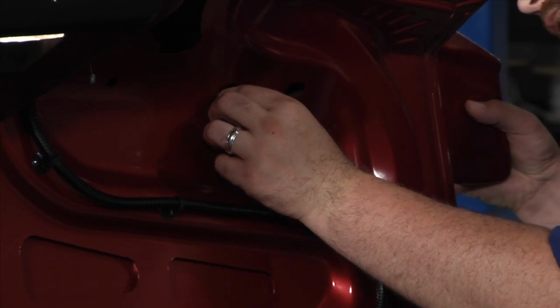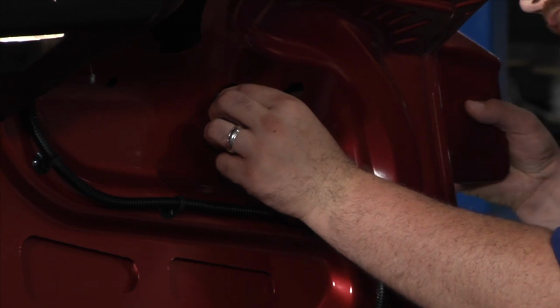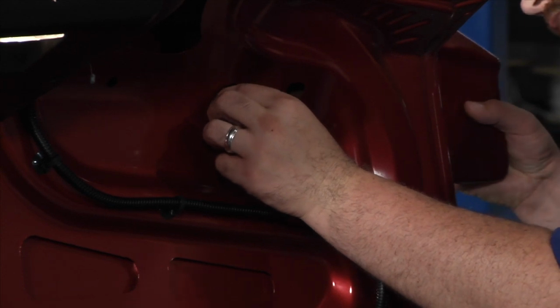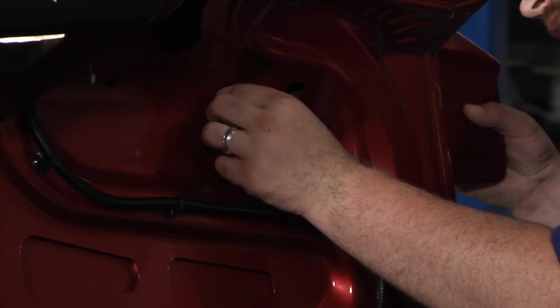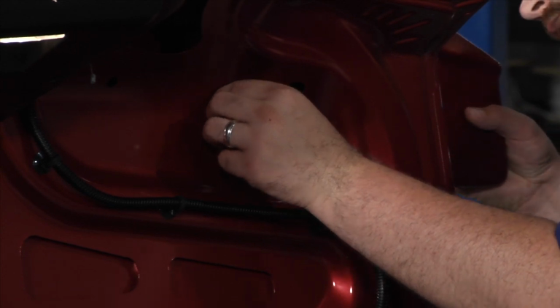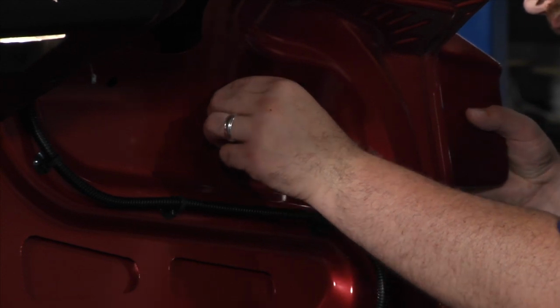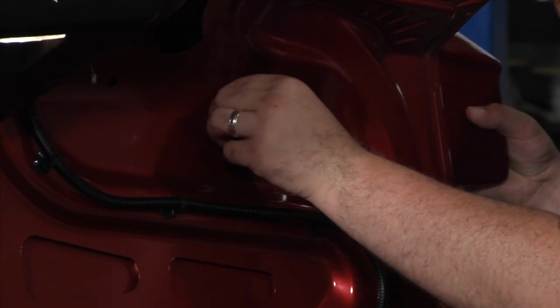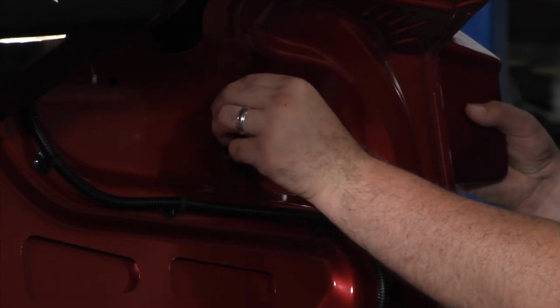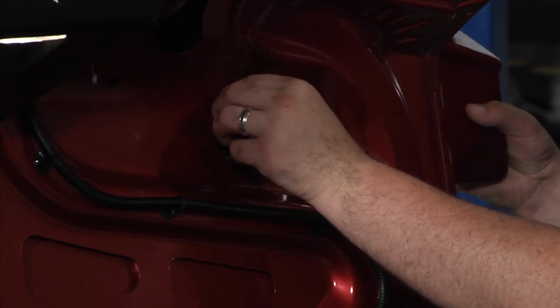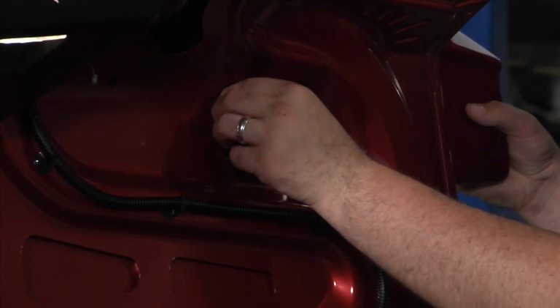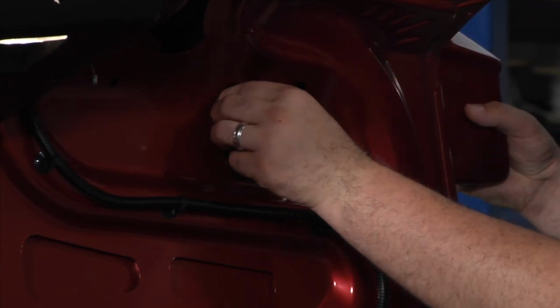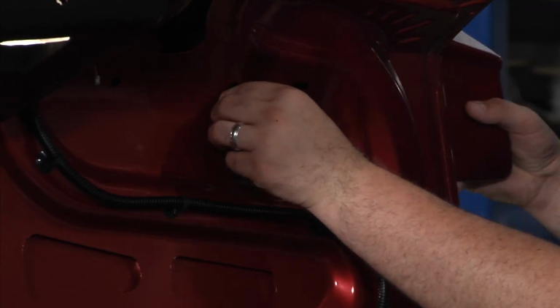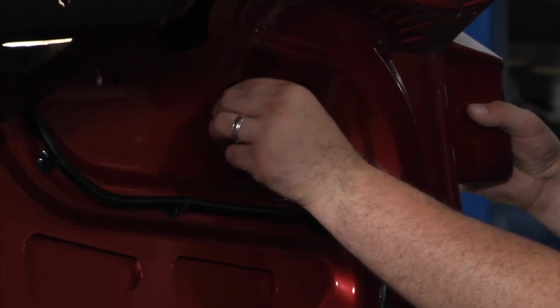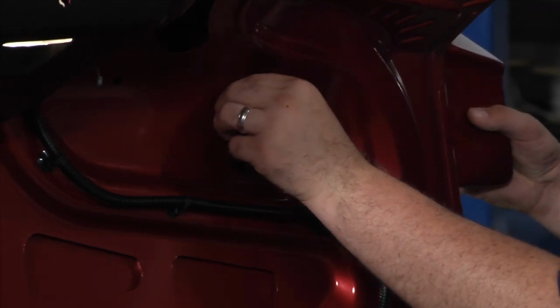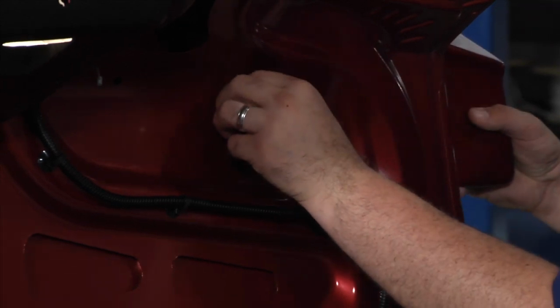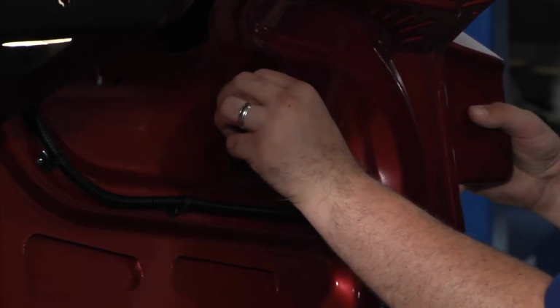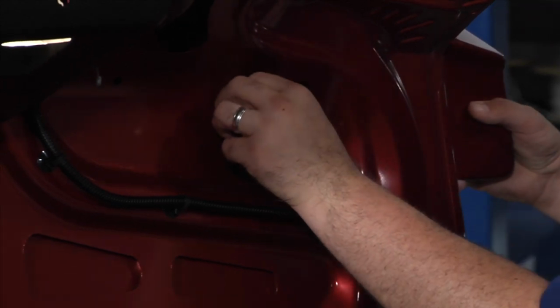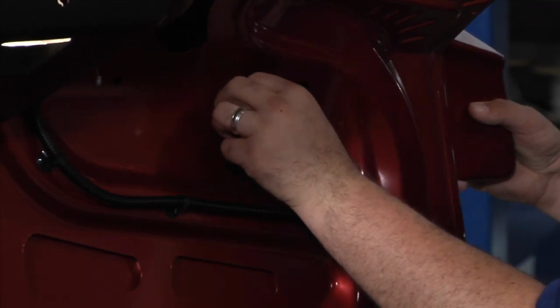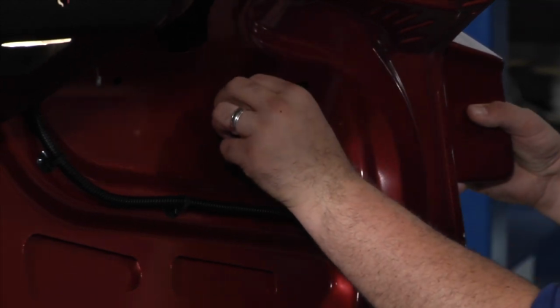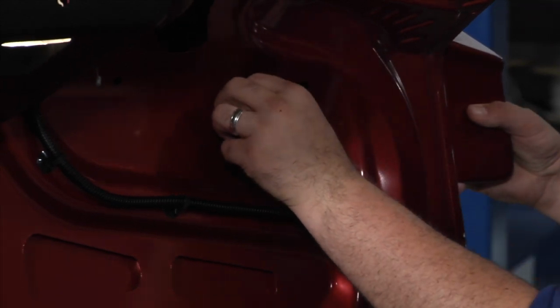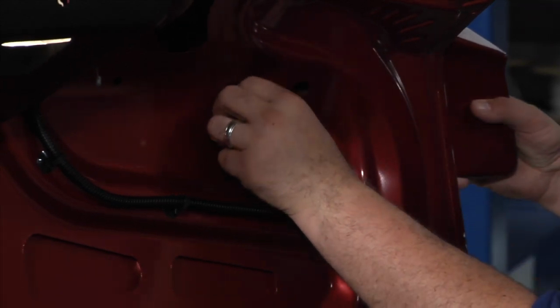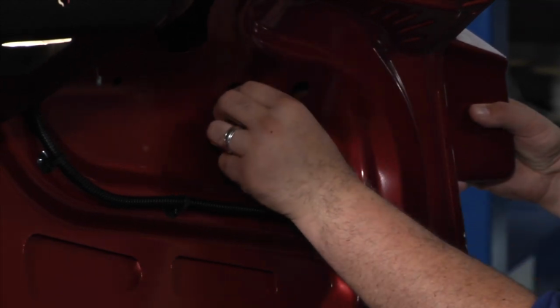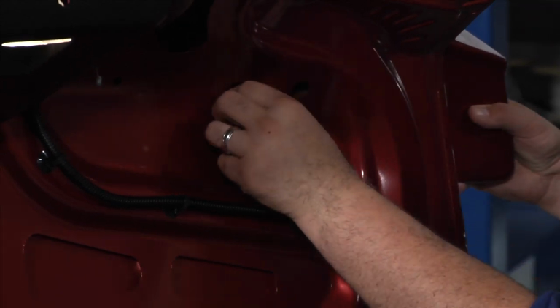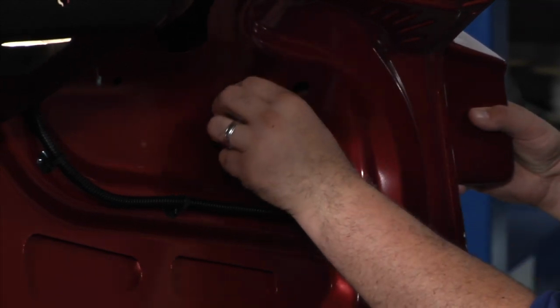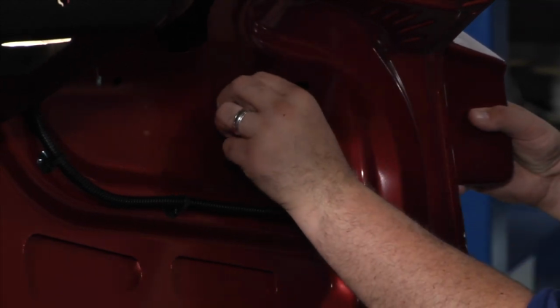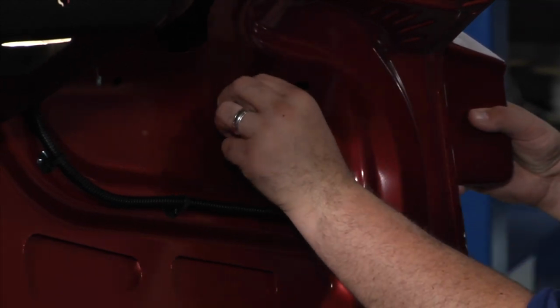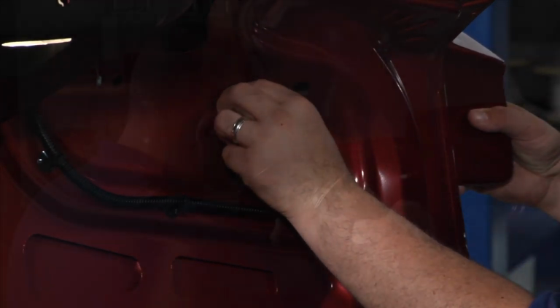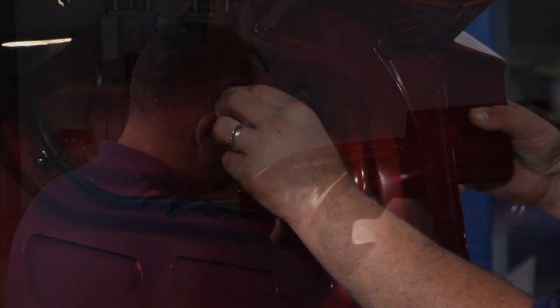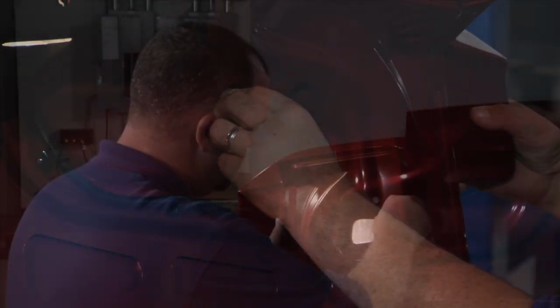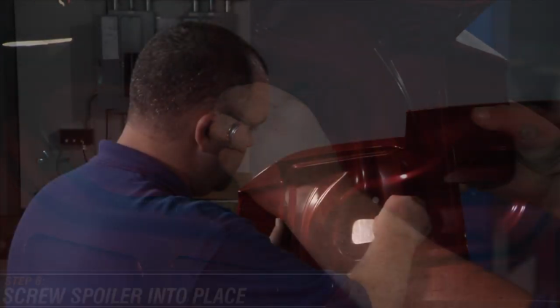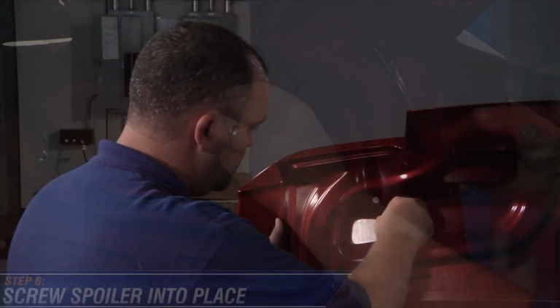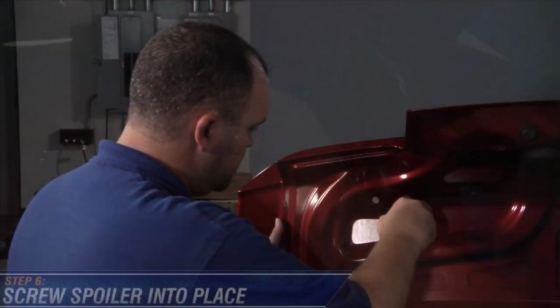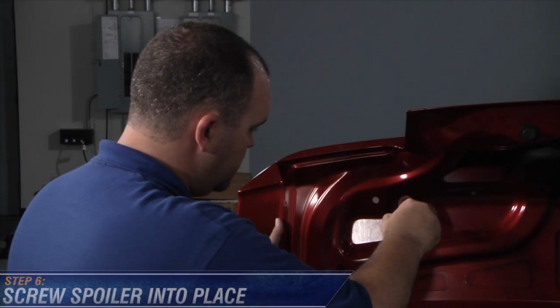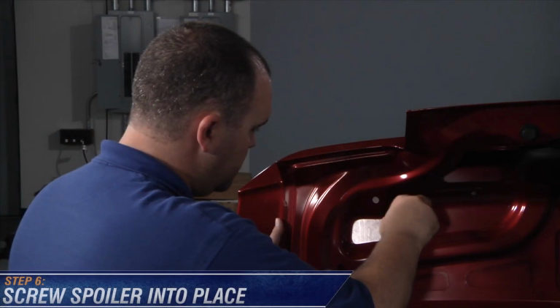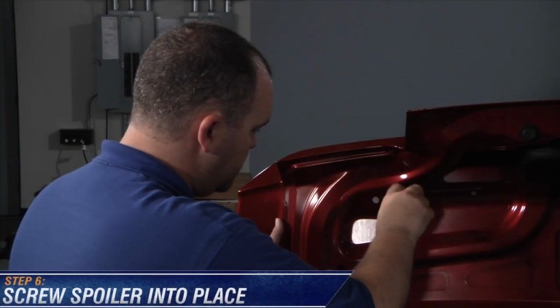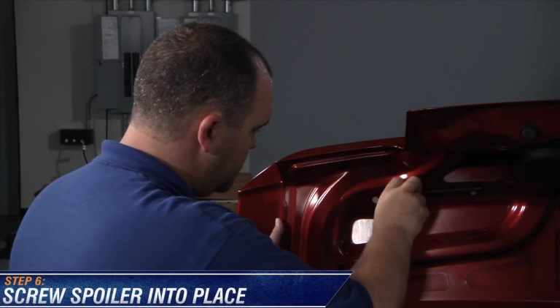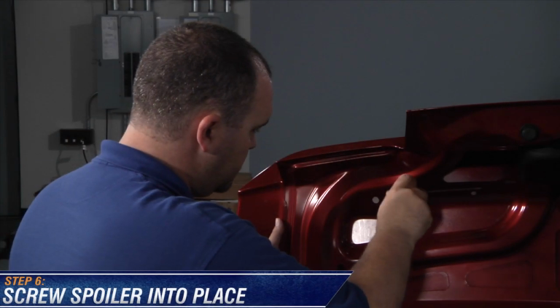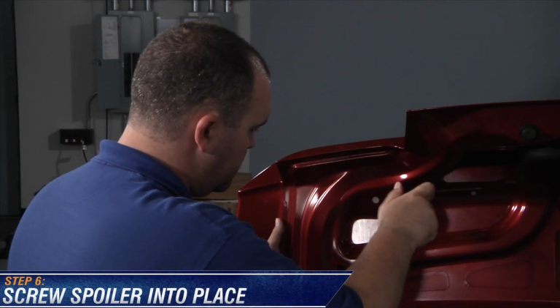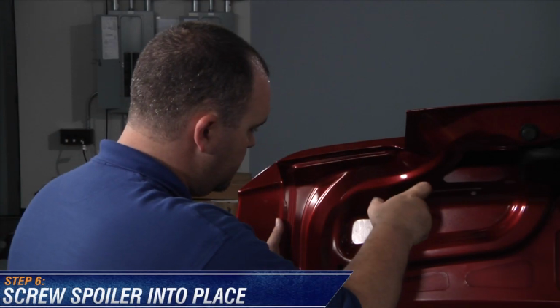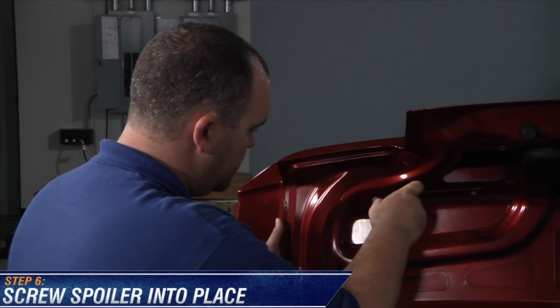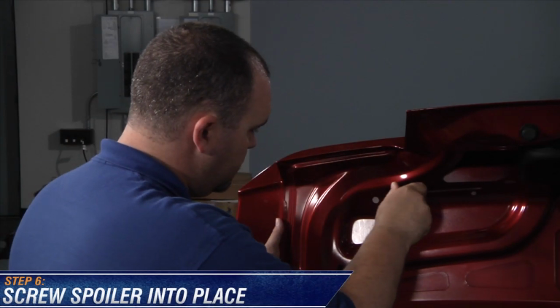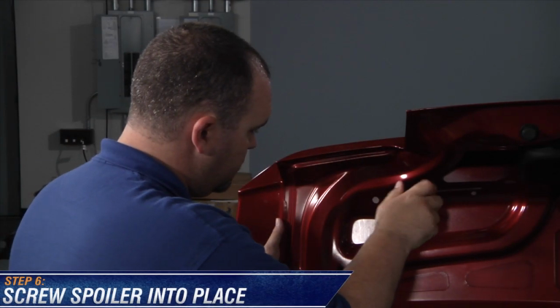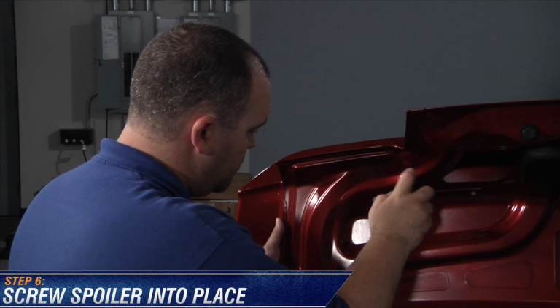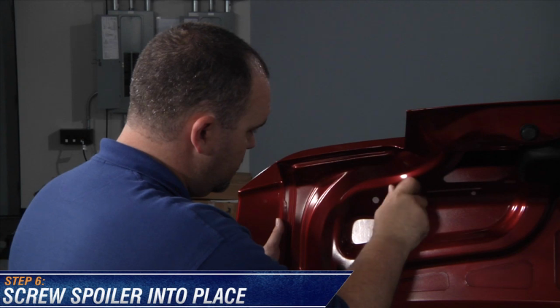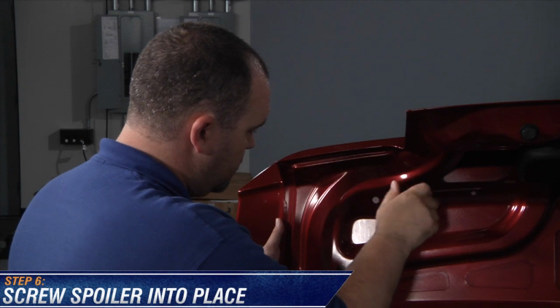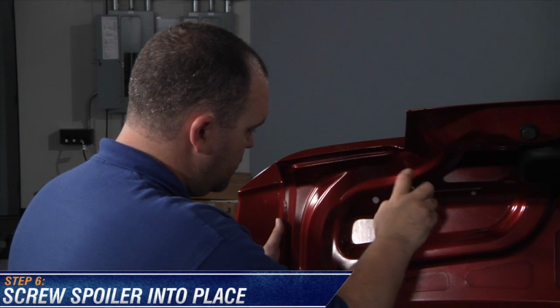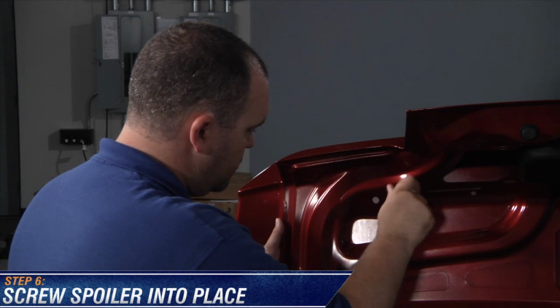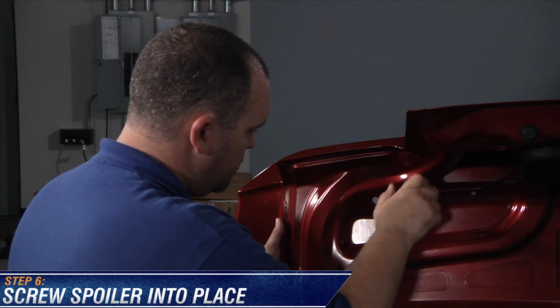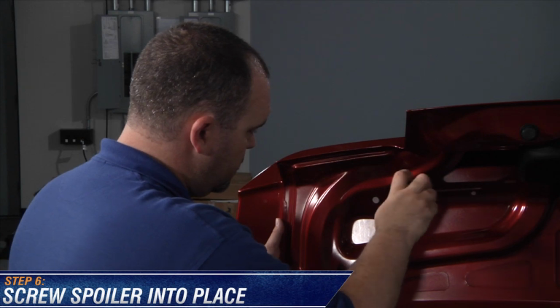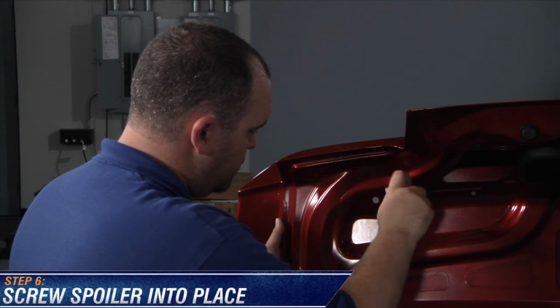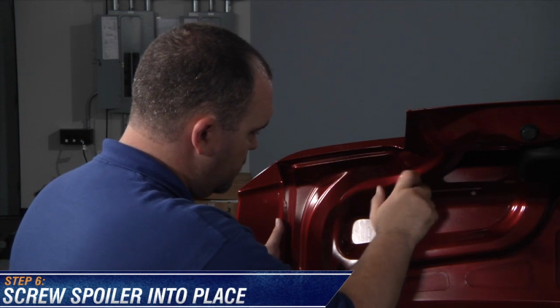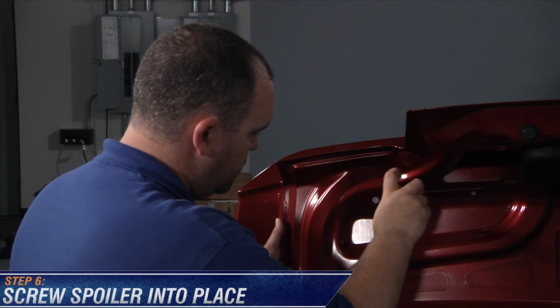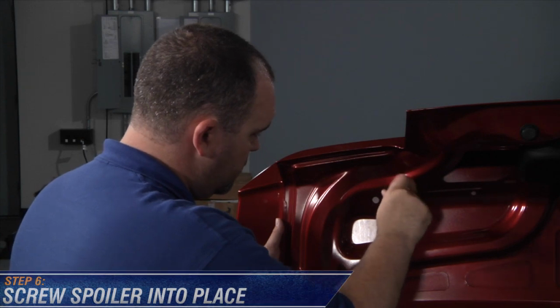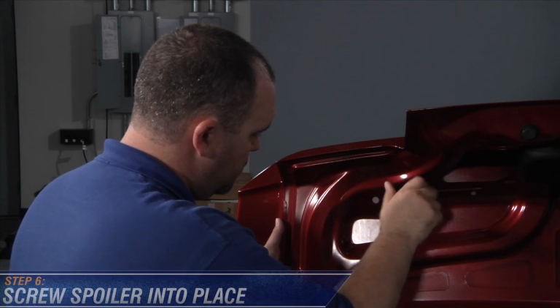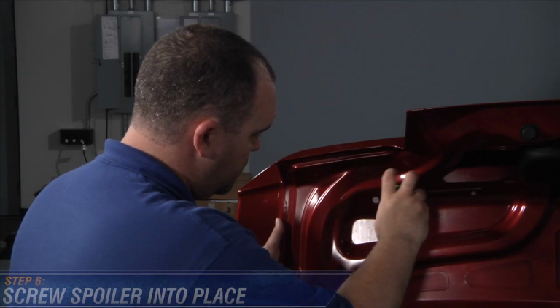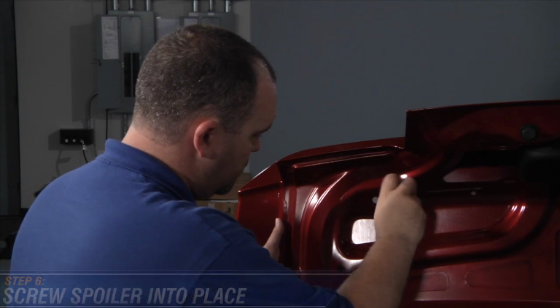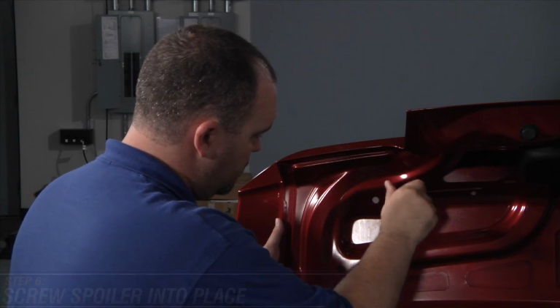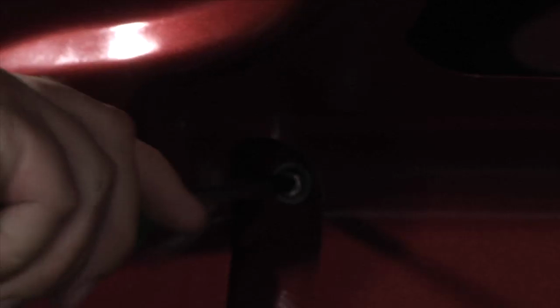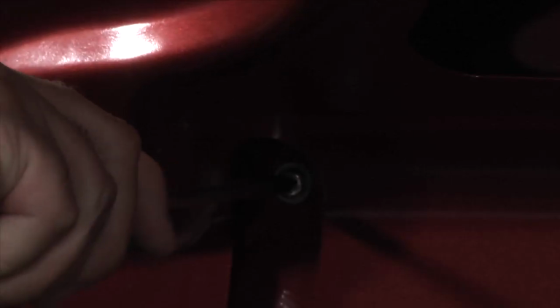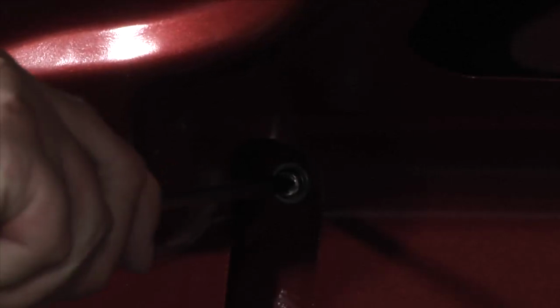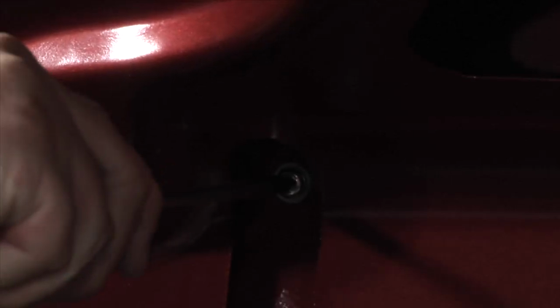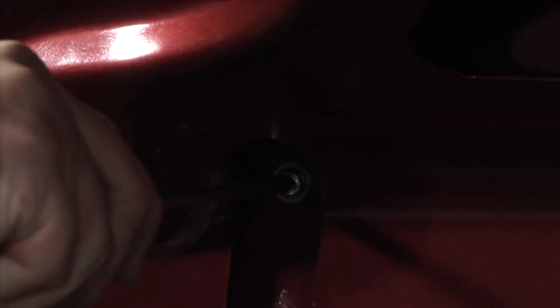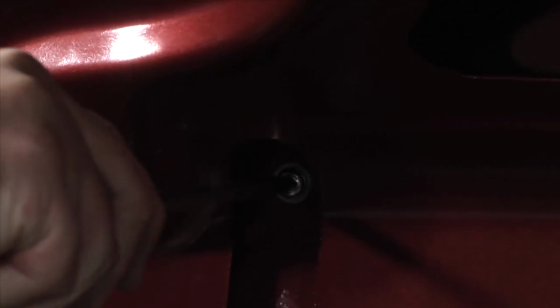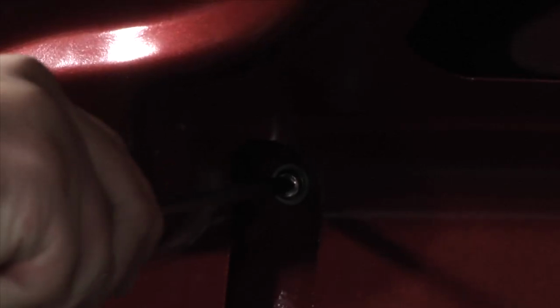Once you've matched the holes up with the threaded inserts and the spoiler, use the supplied Phillips head screws and washers to attach the spoiler.